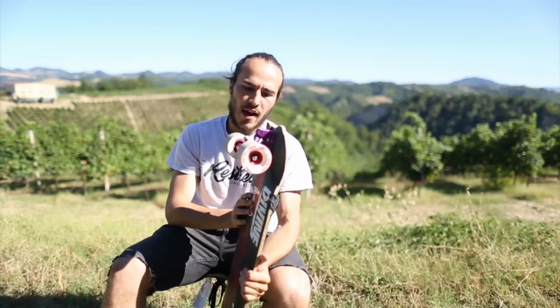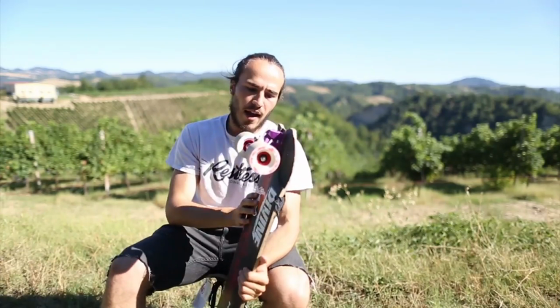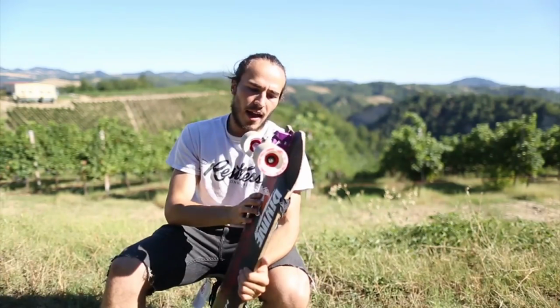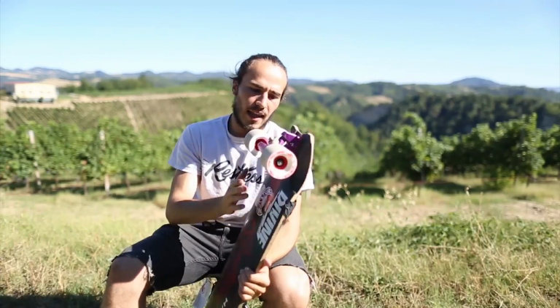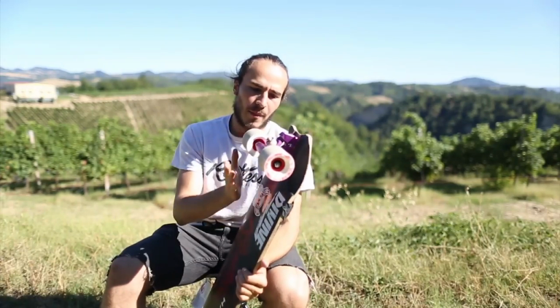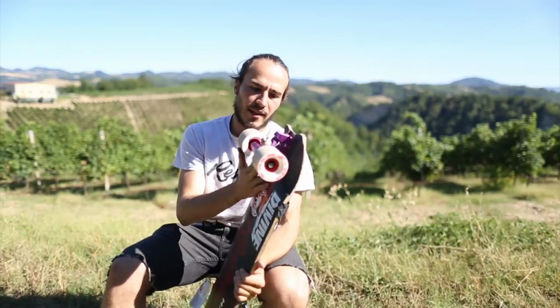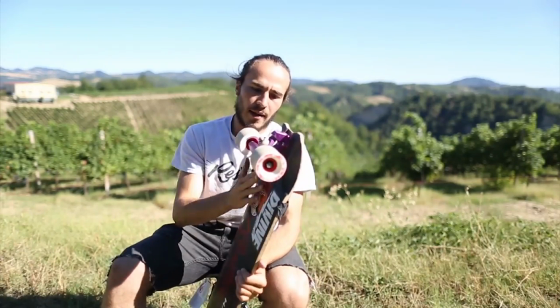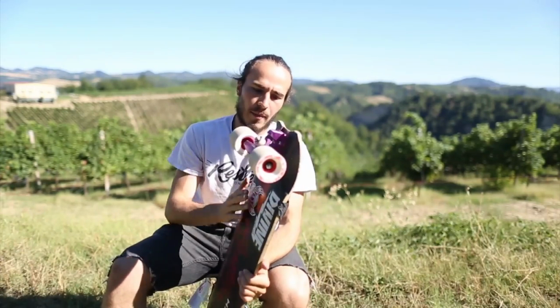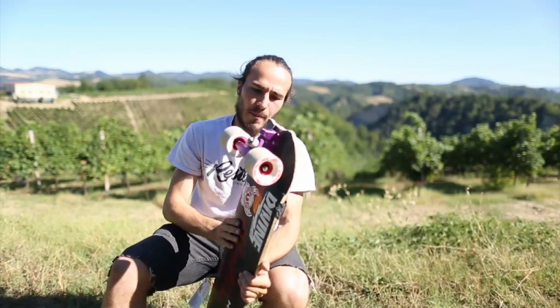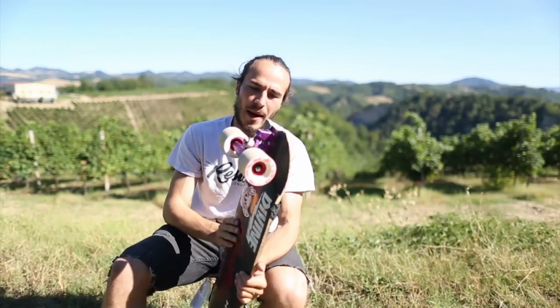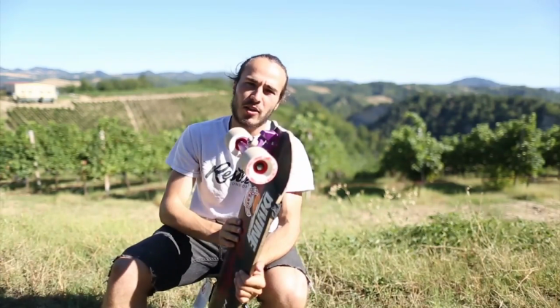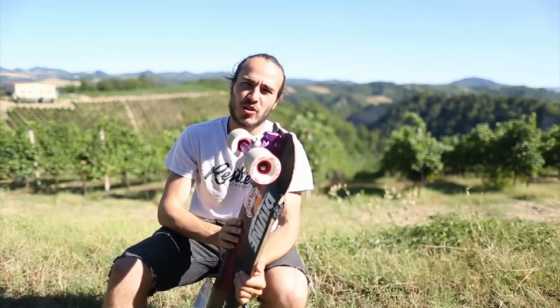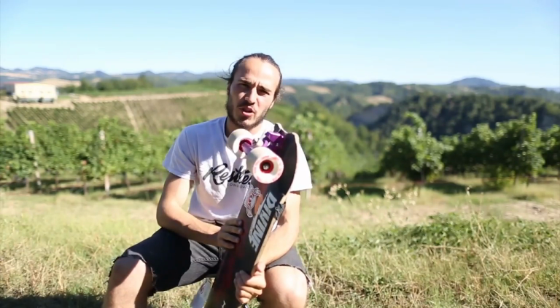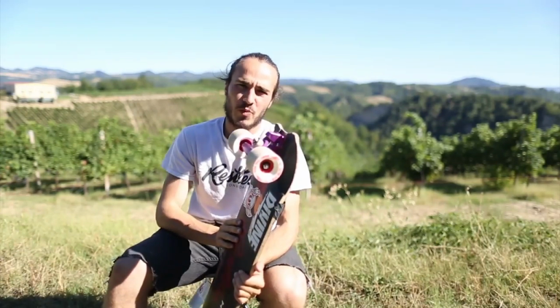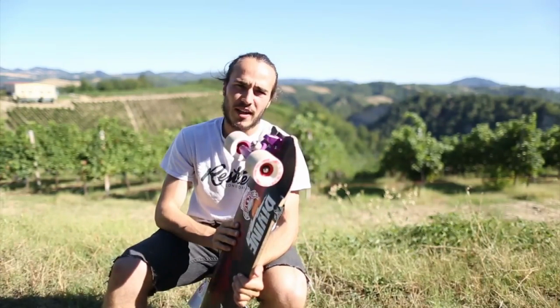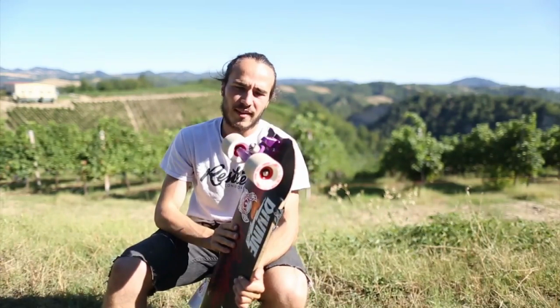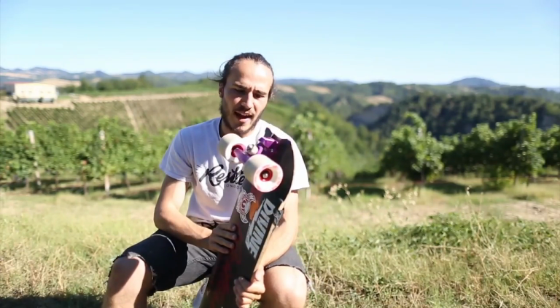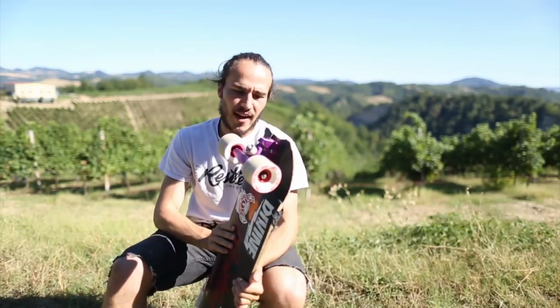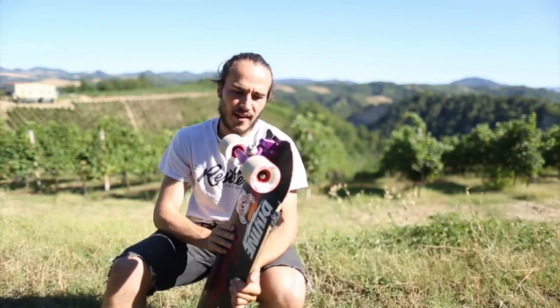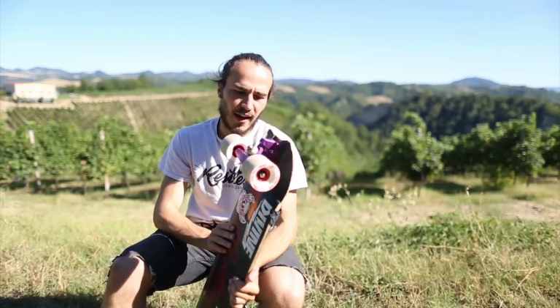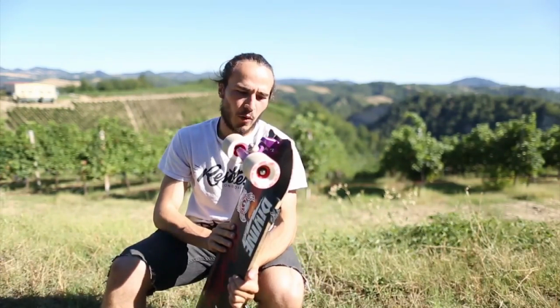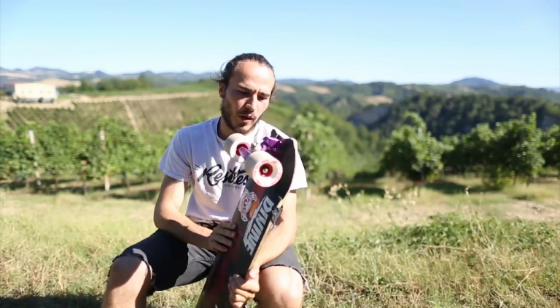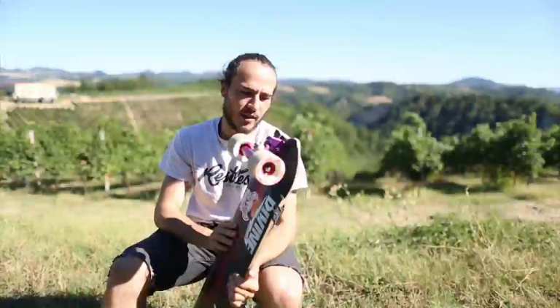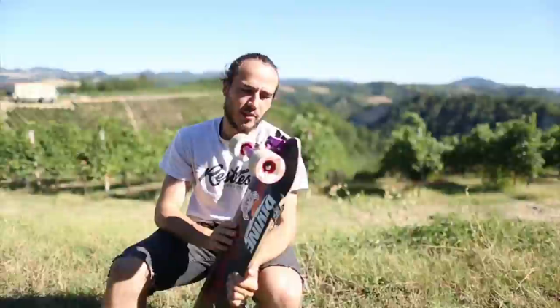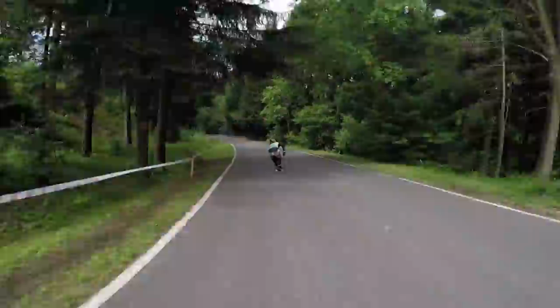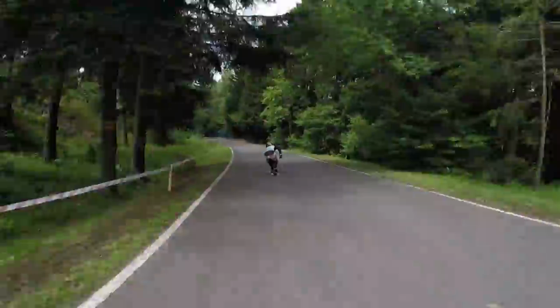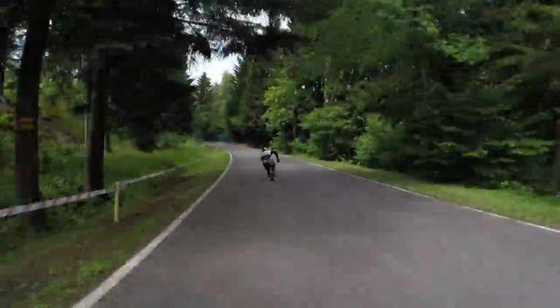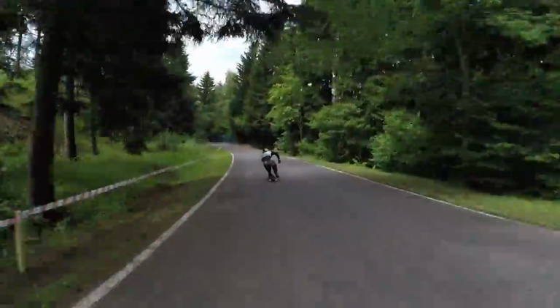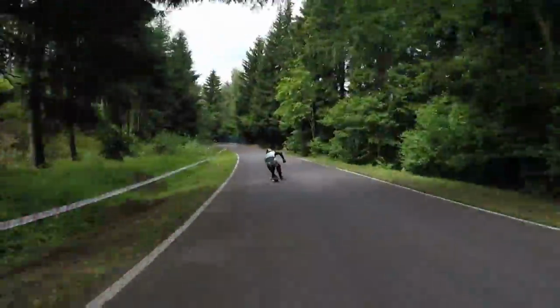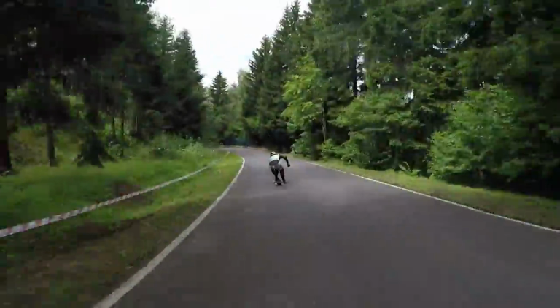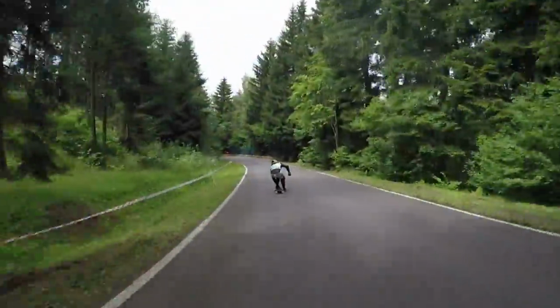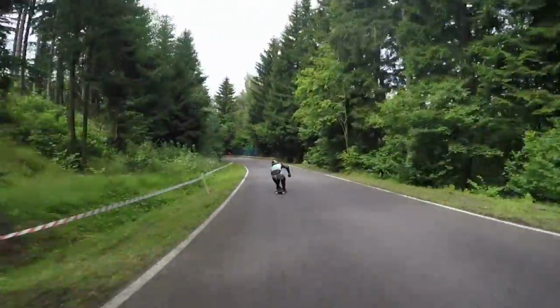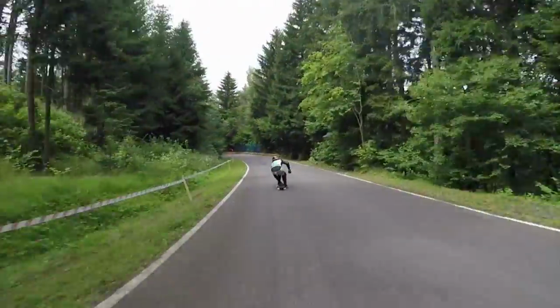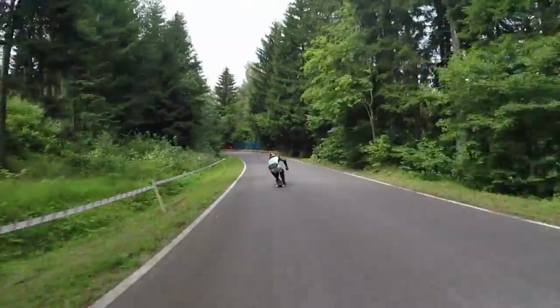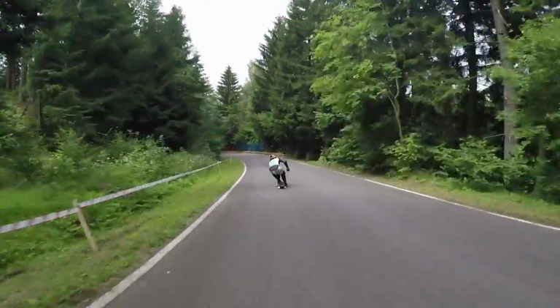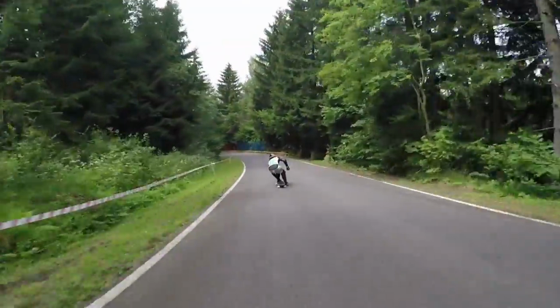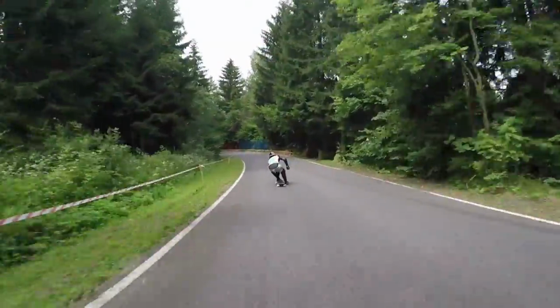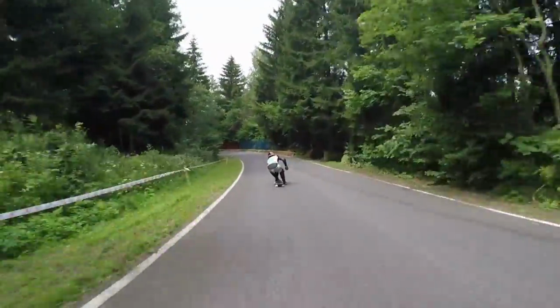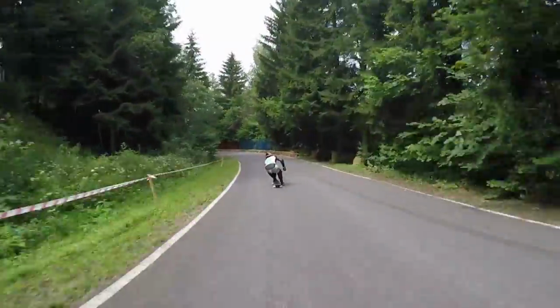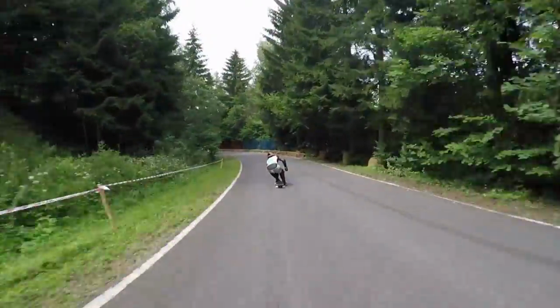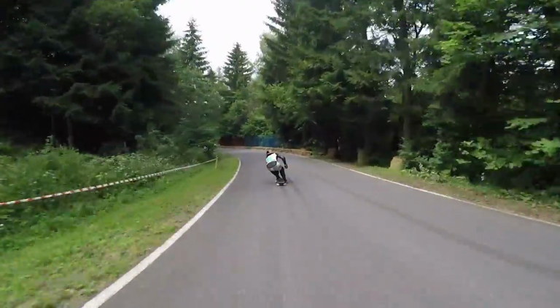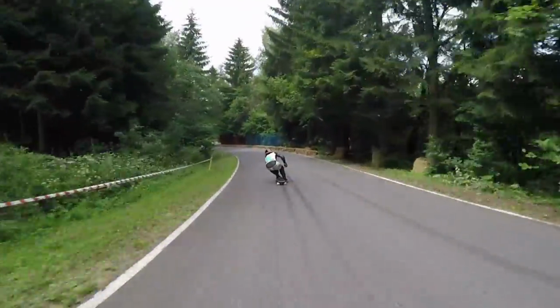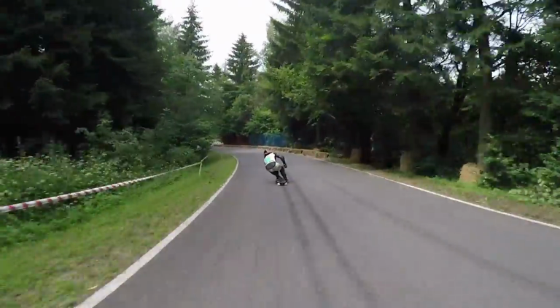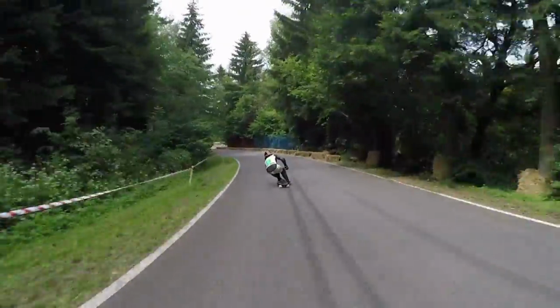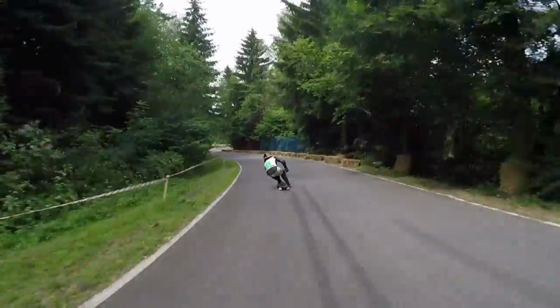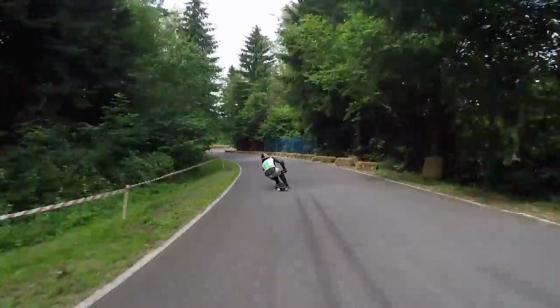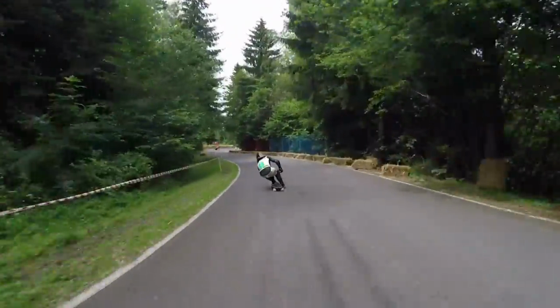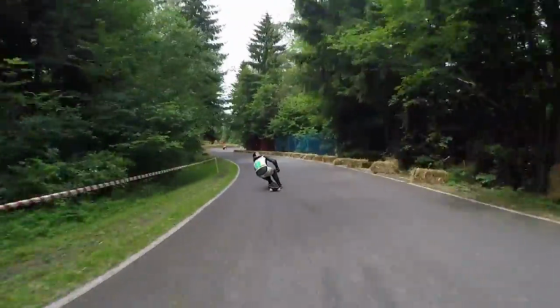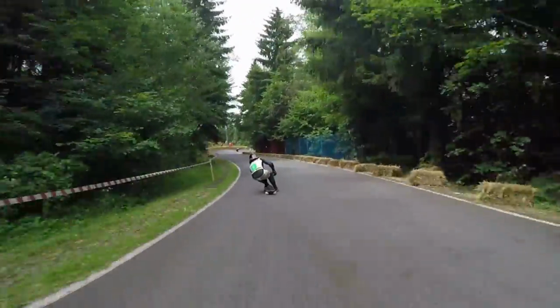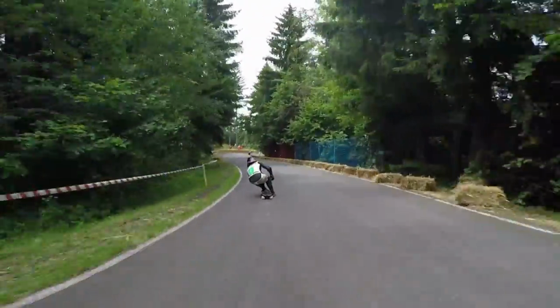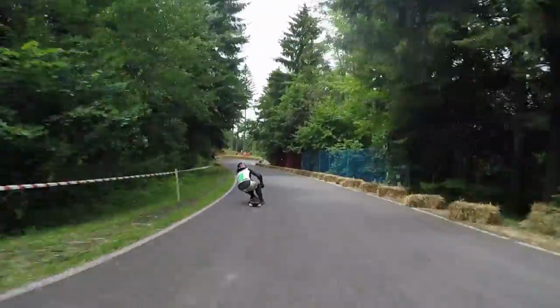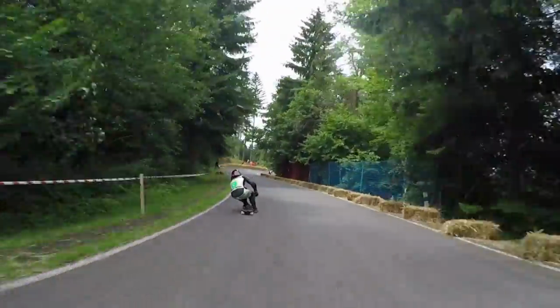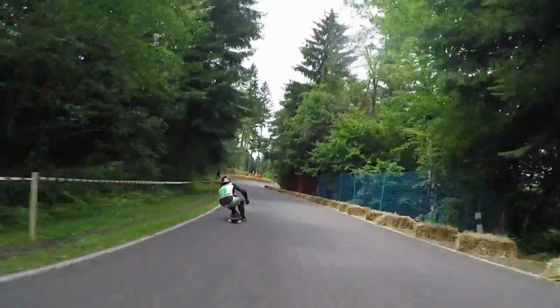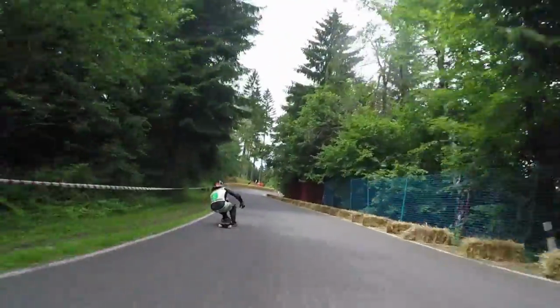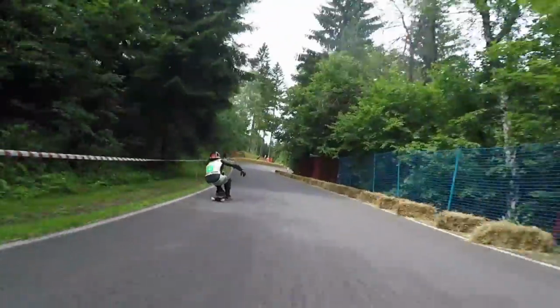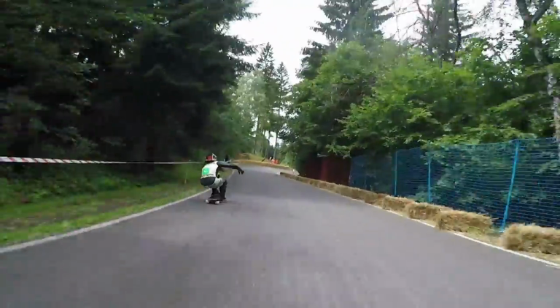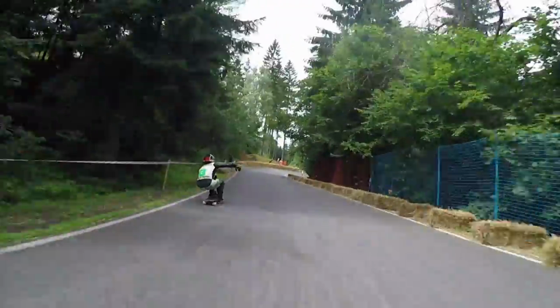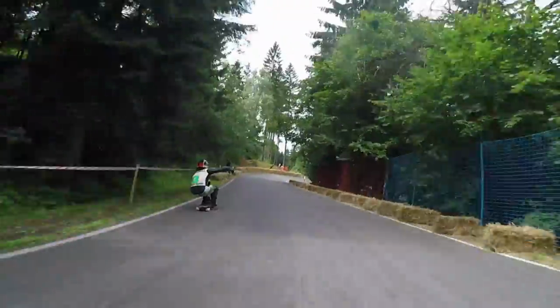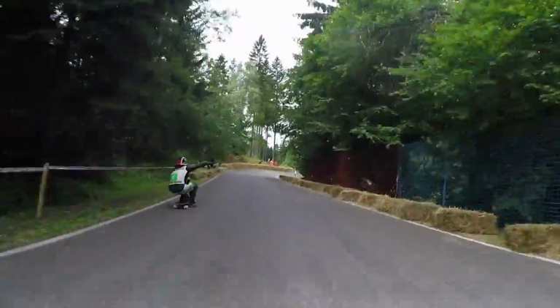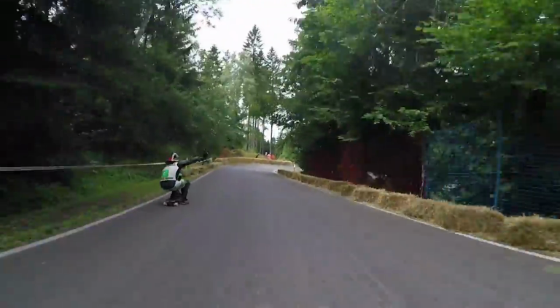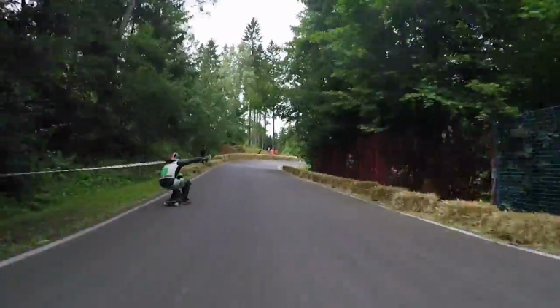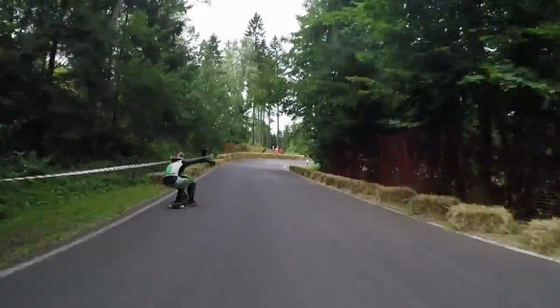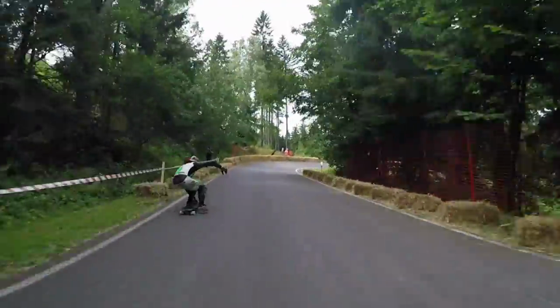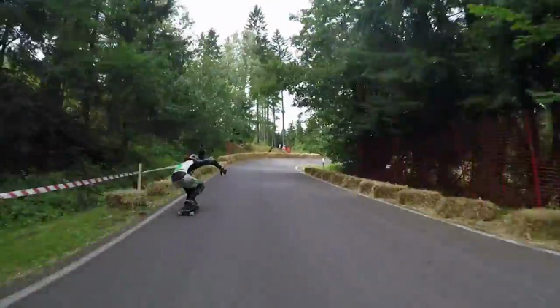I like my back truck really dead. I don't want it to turn that much — I want it to lean, not turn. This is why I'm running such a low degree.